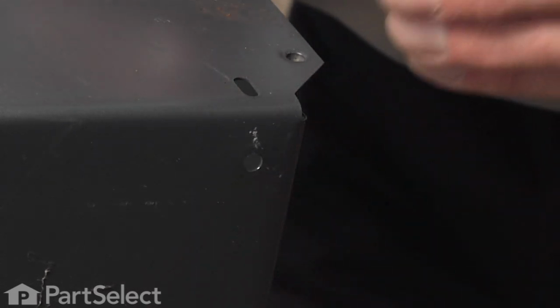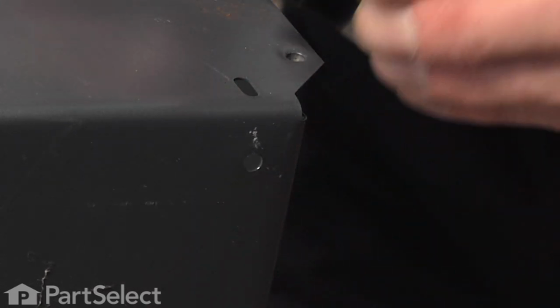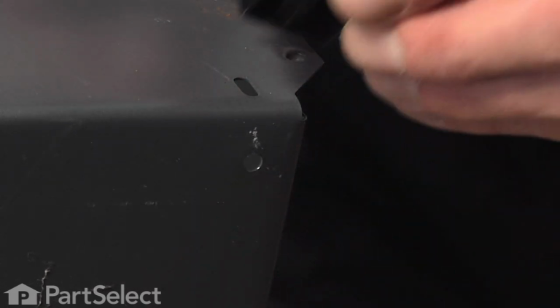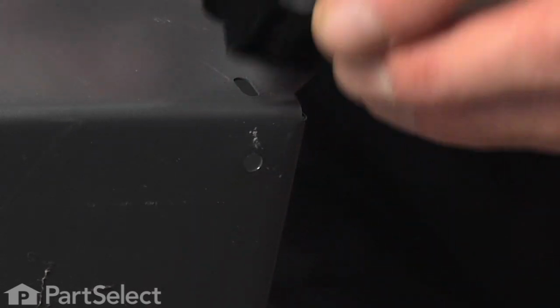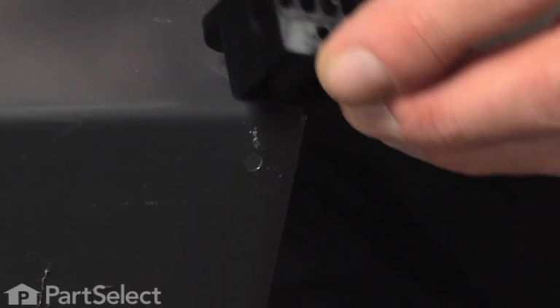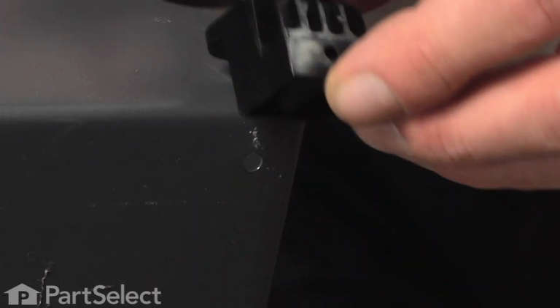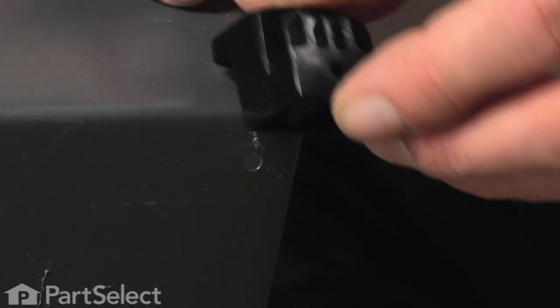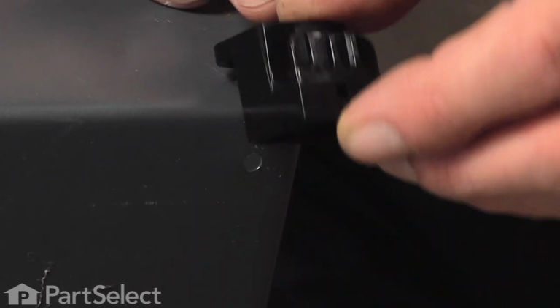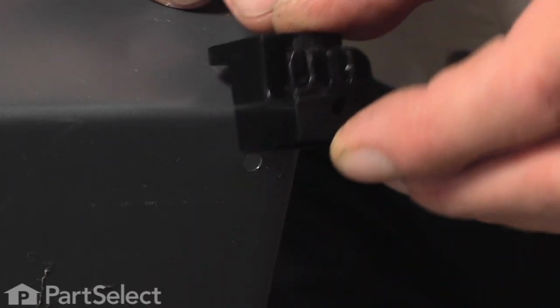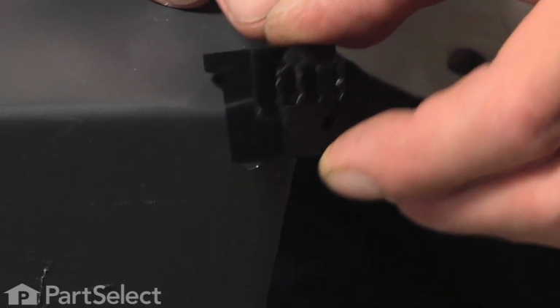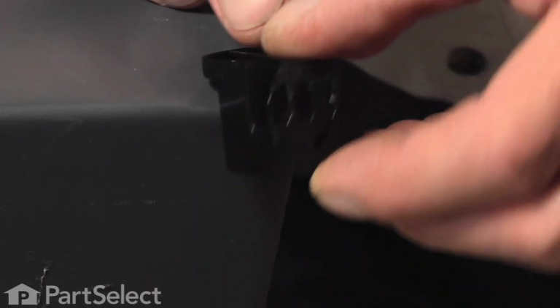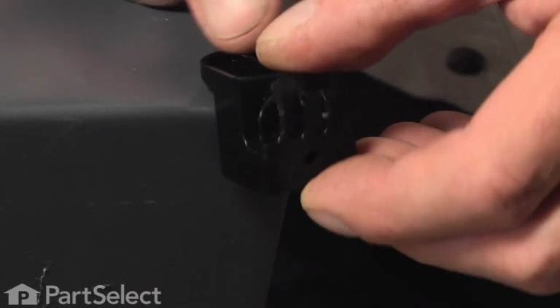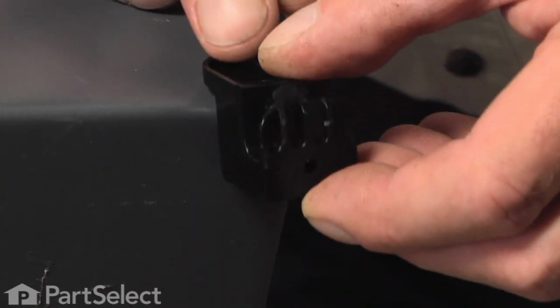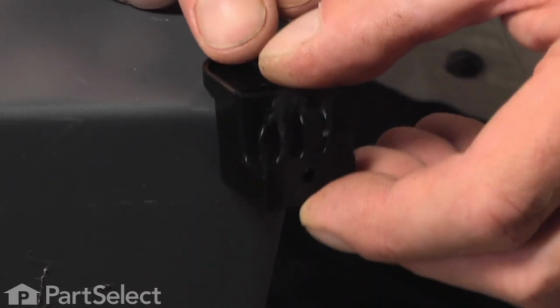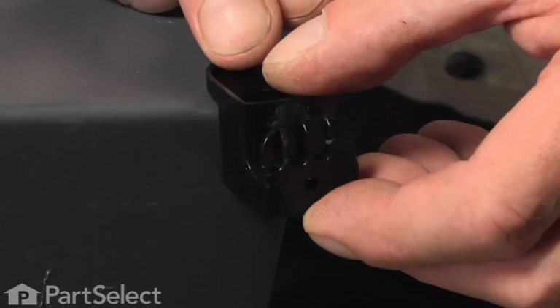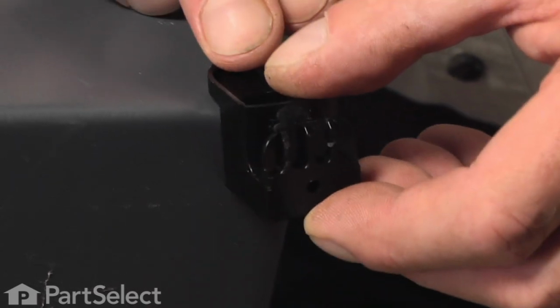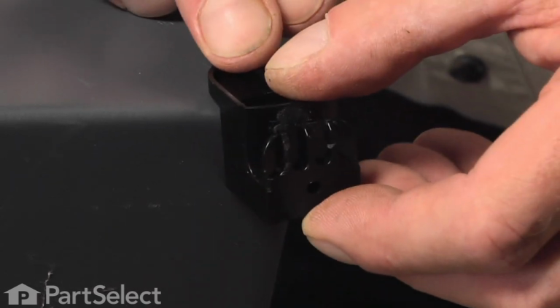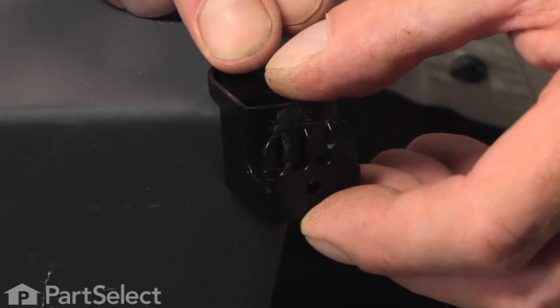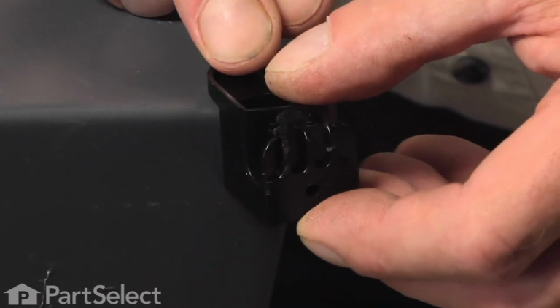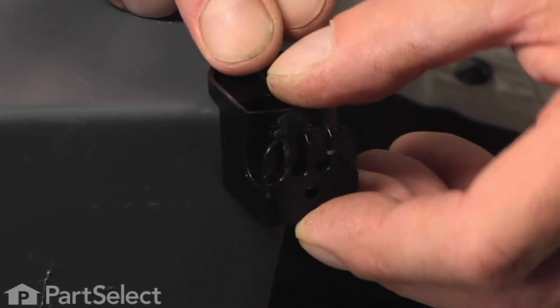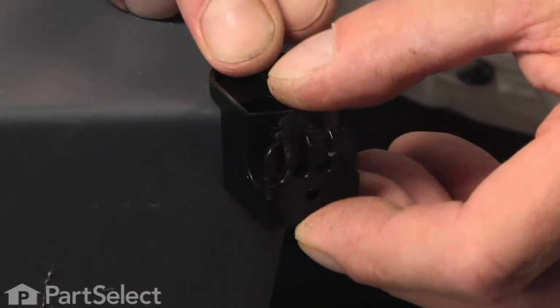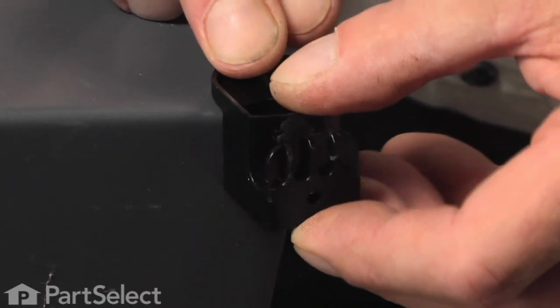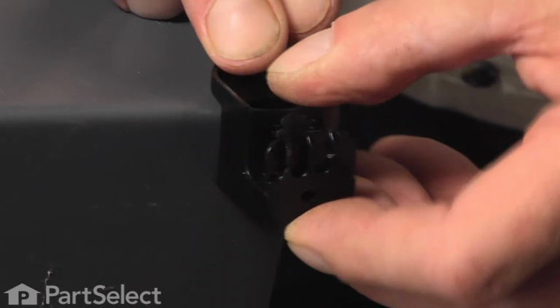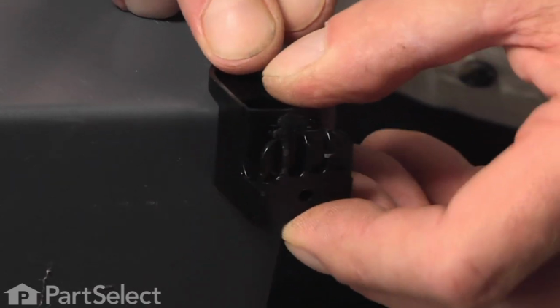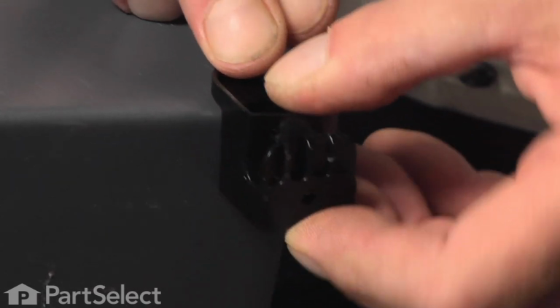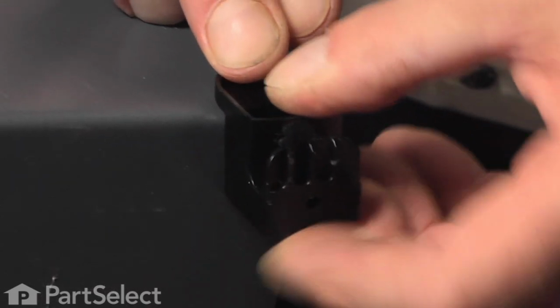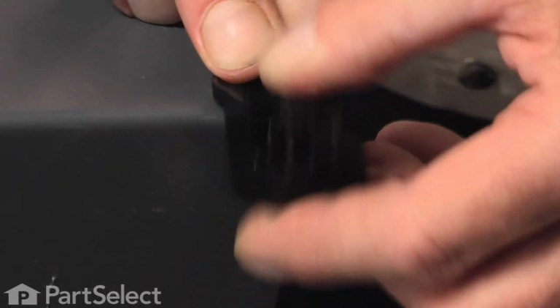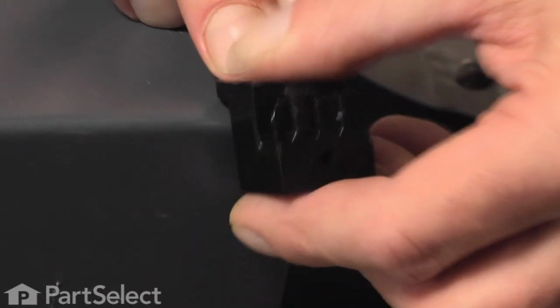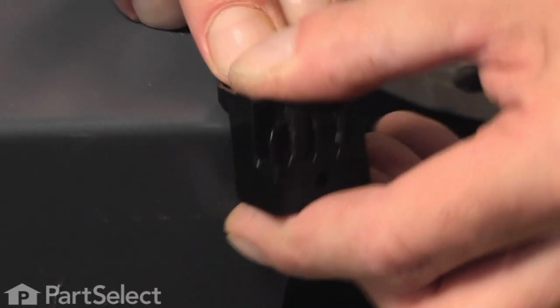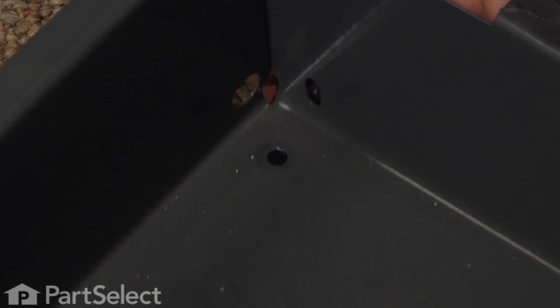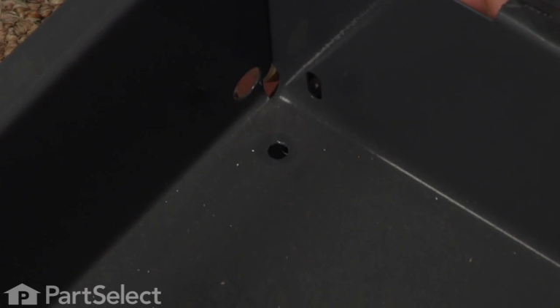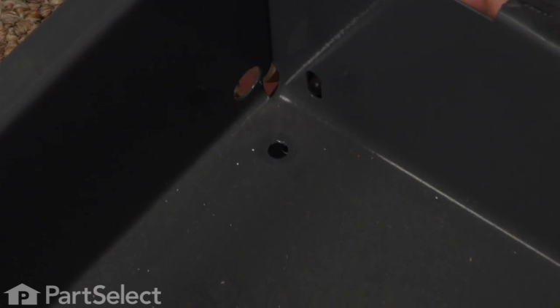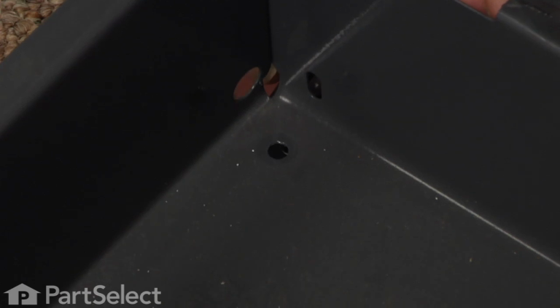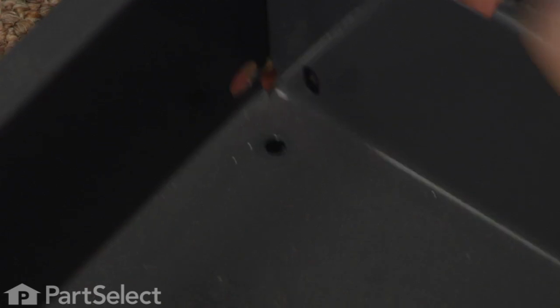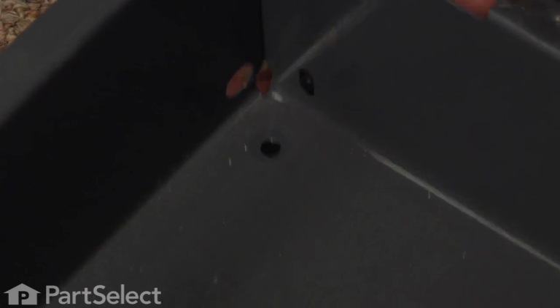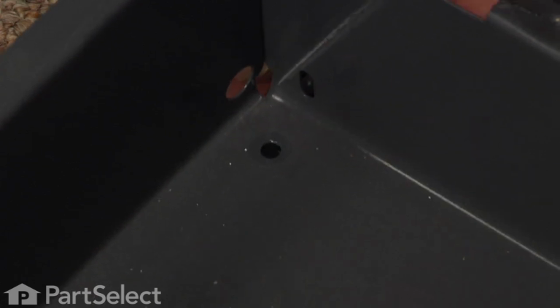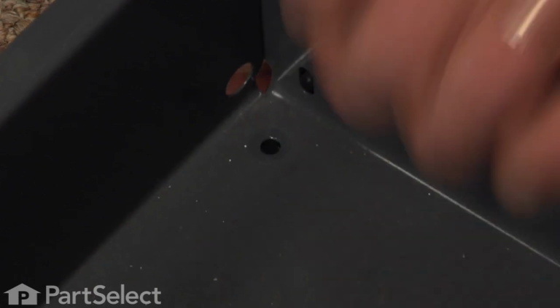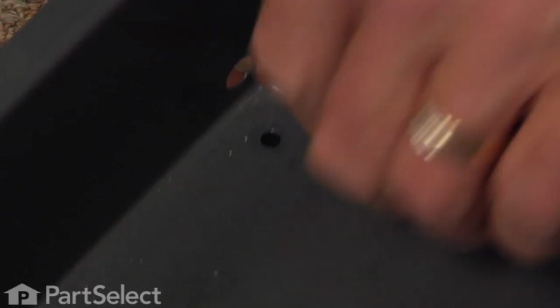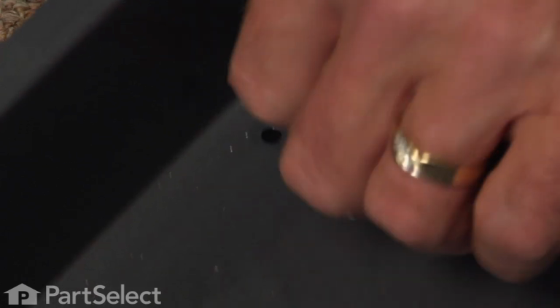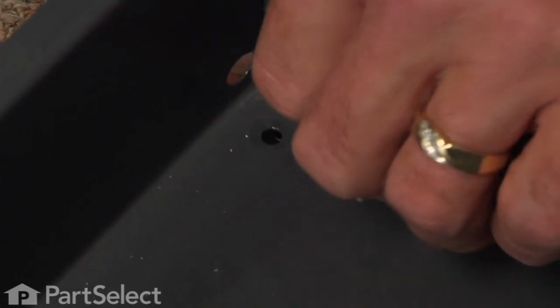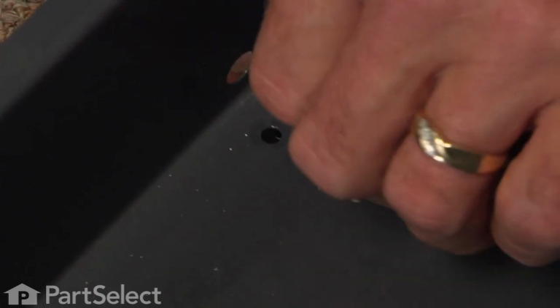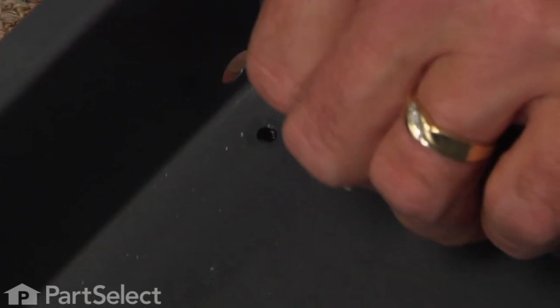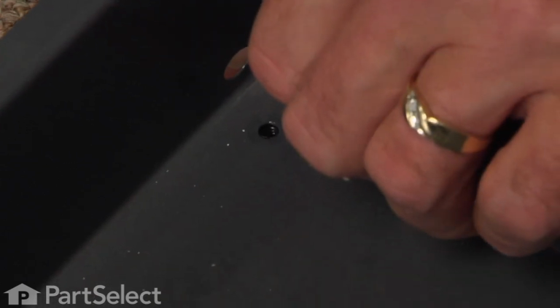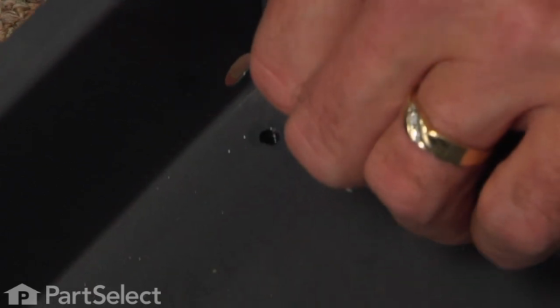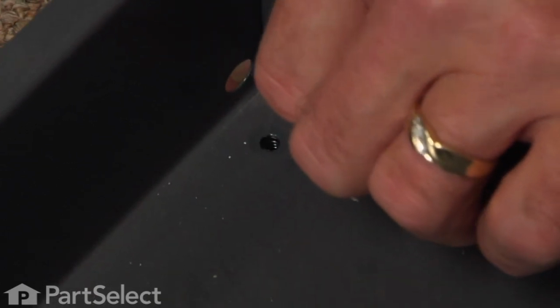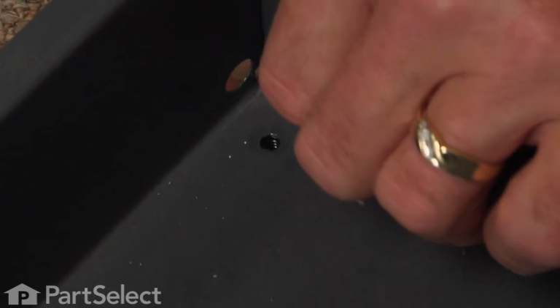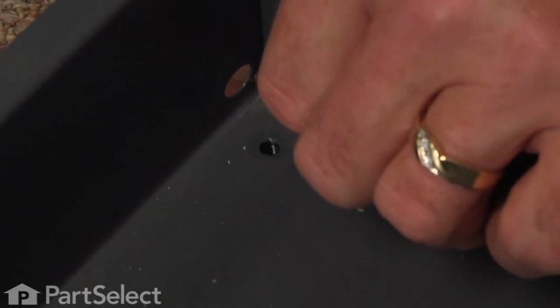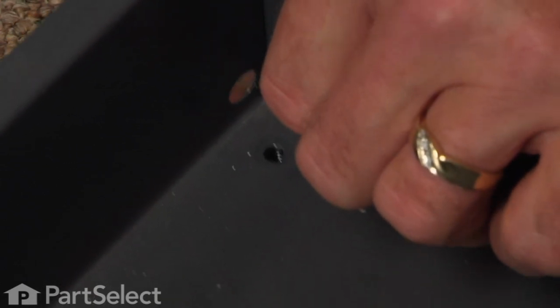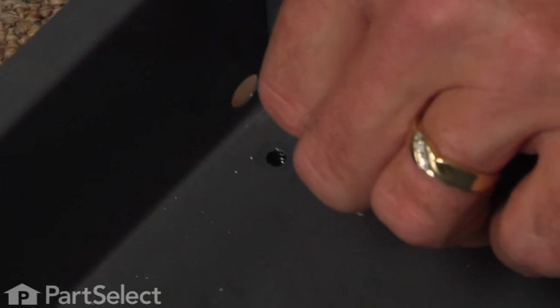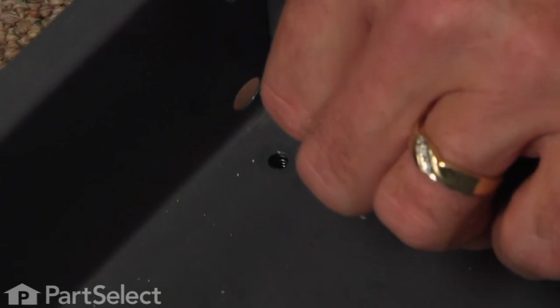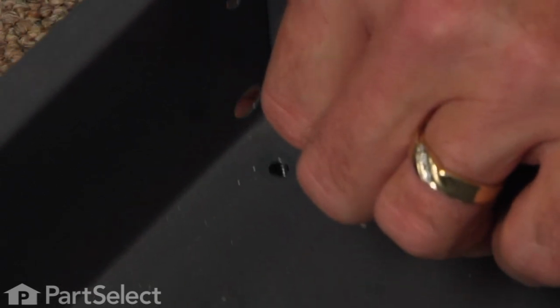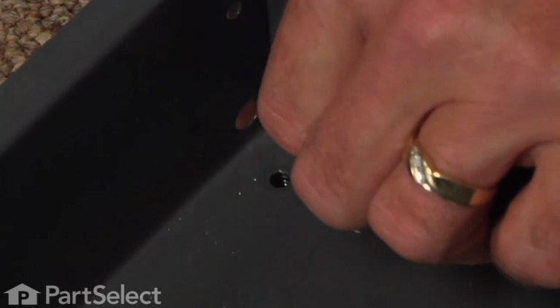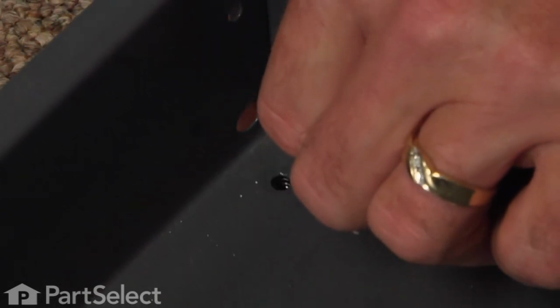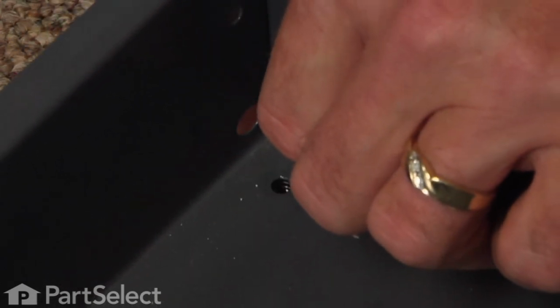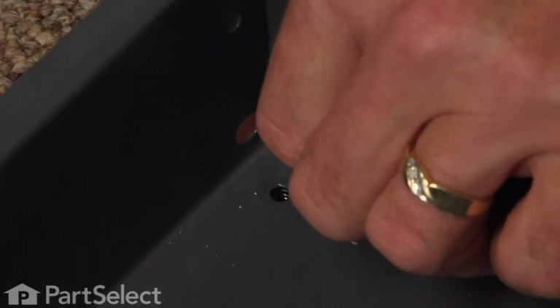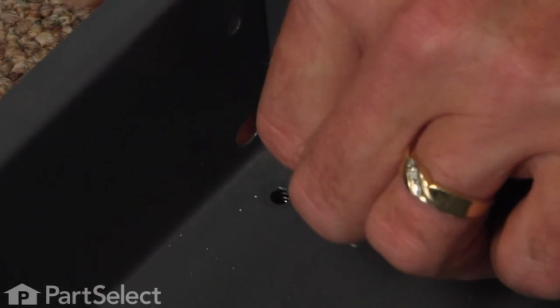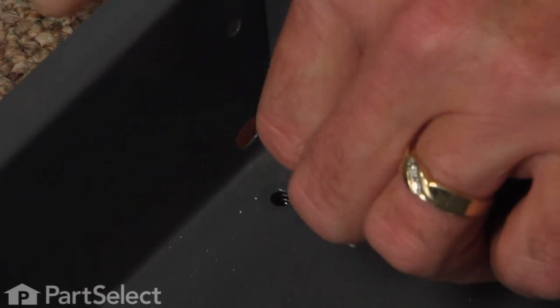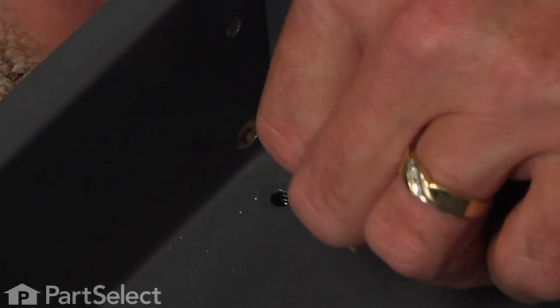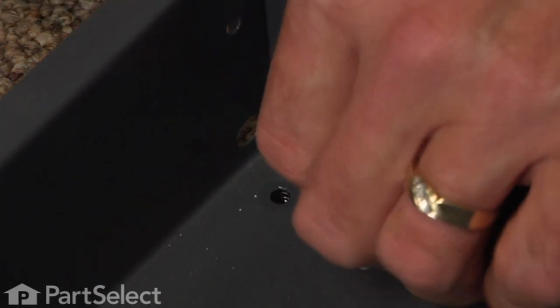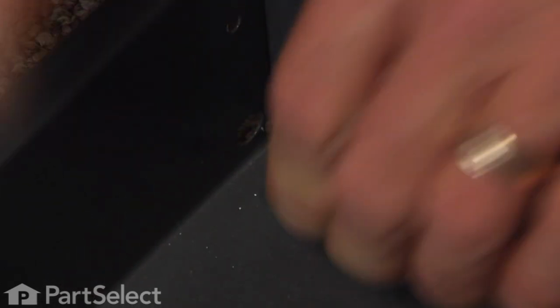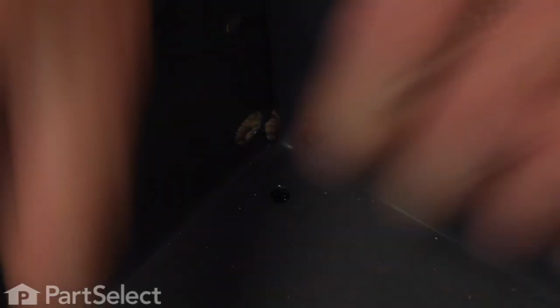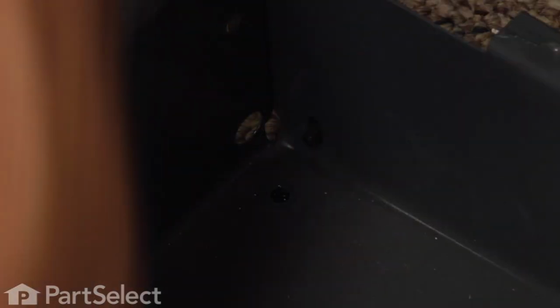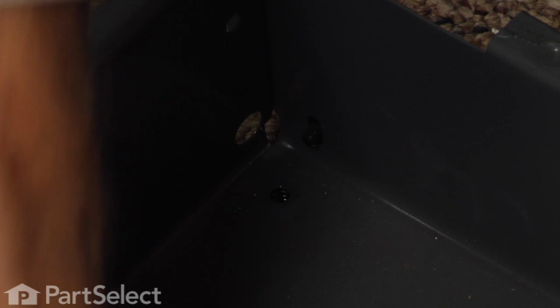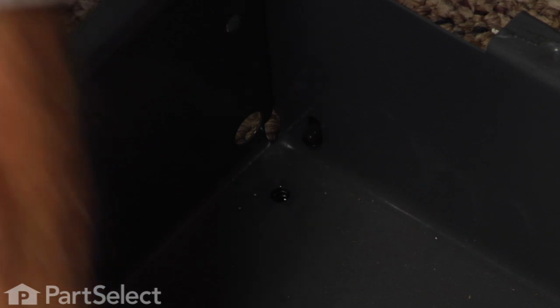Take our new glide, snap that pin into place, and then reinstall the screw.